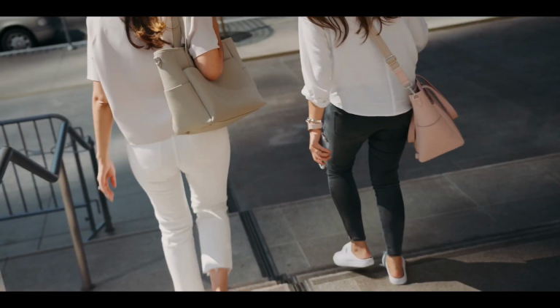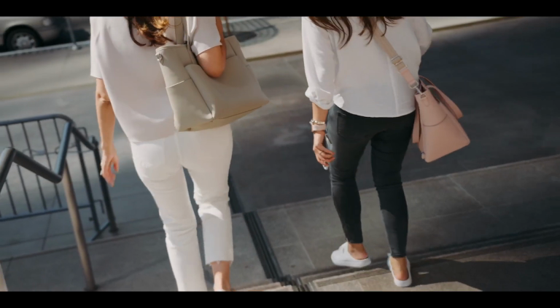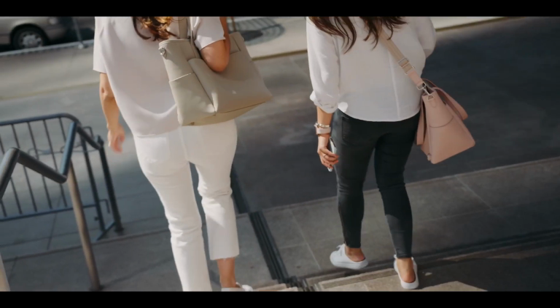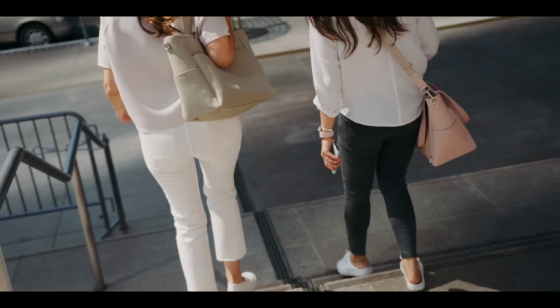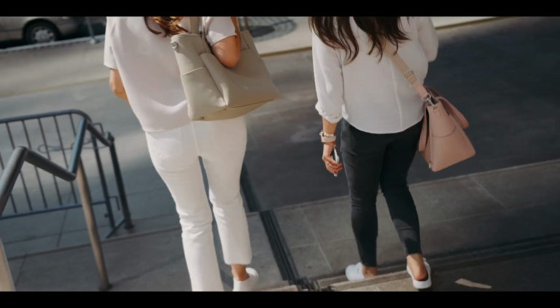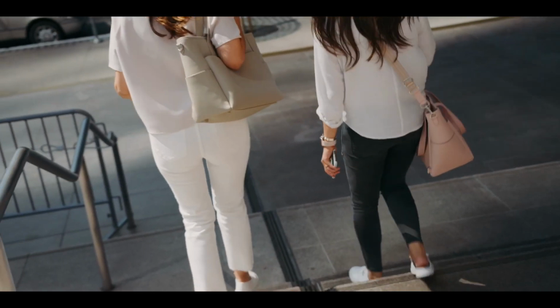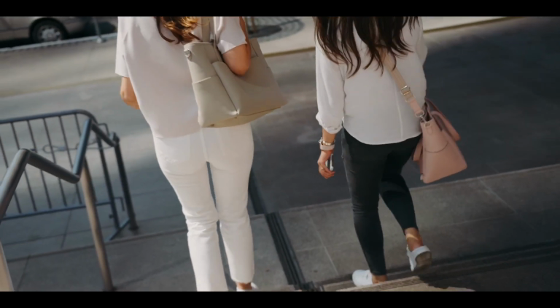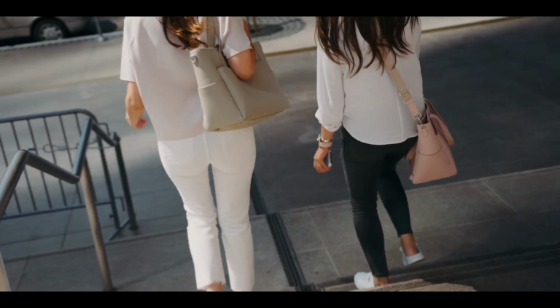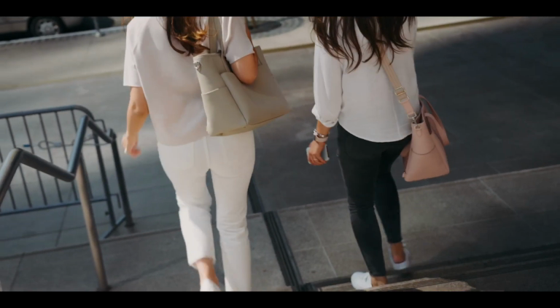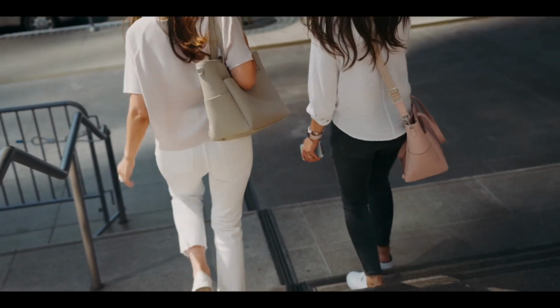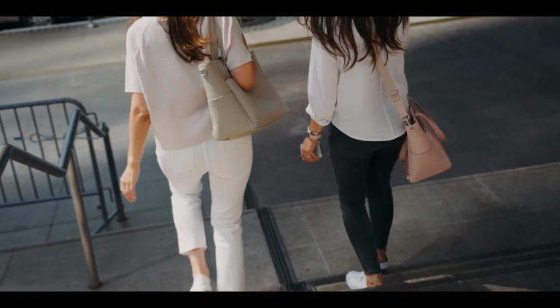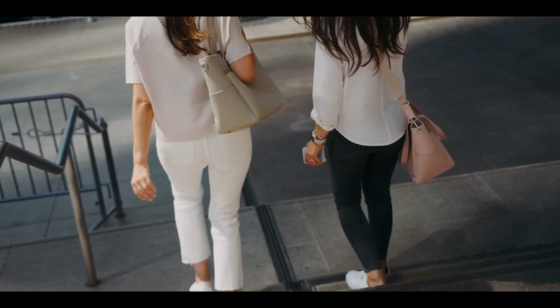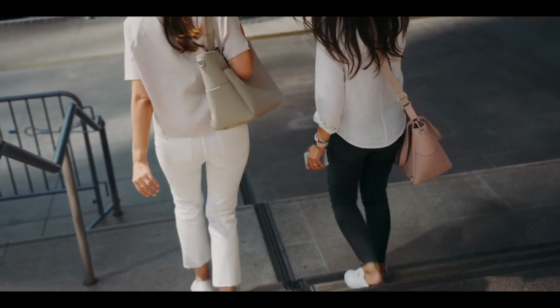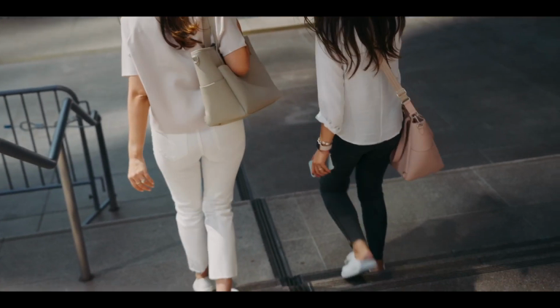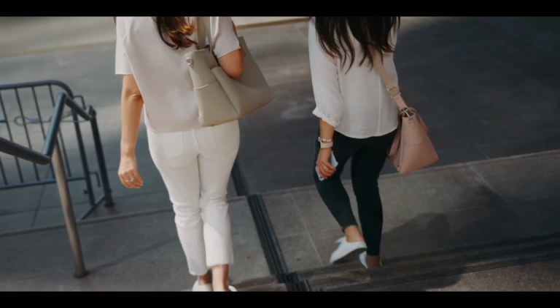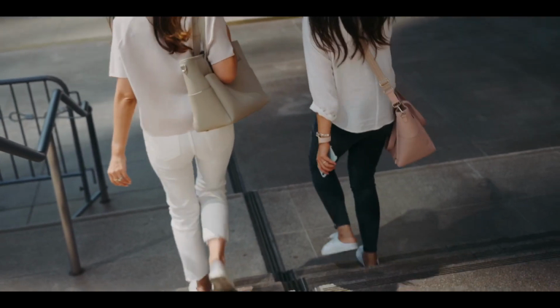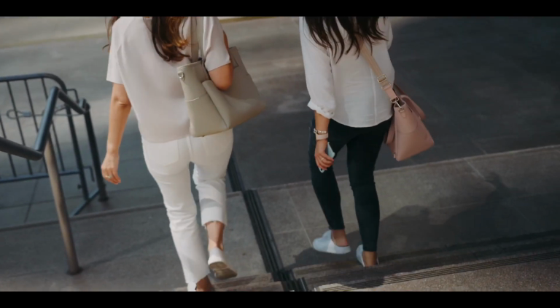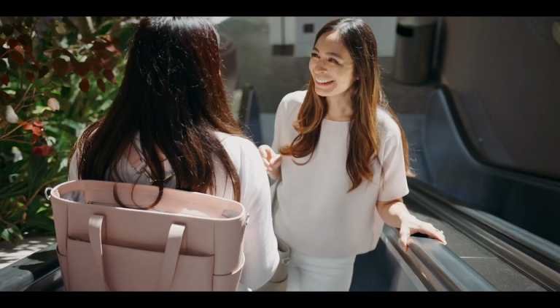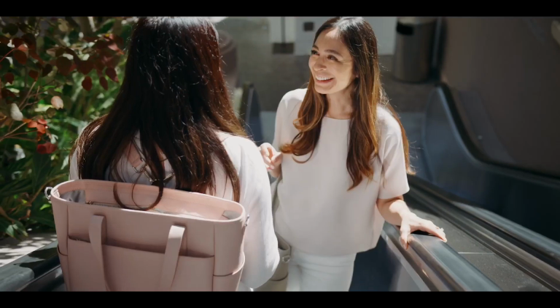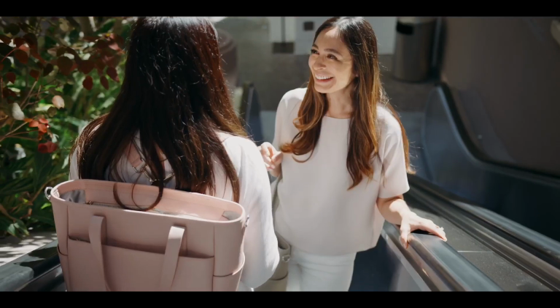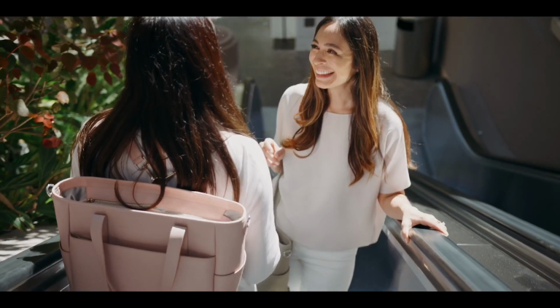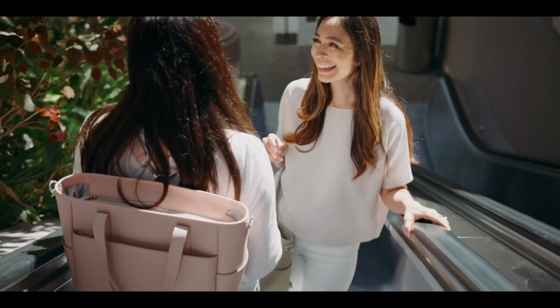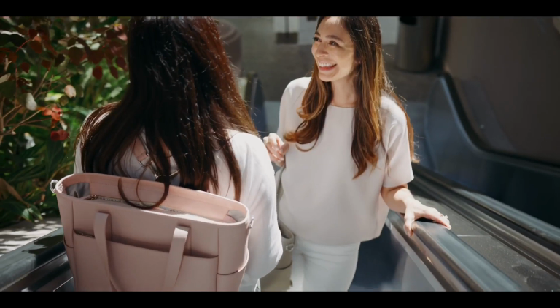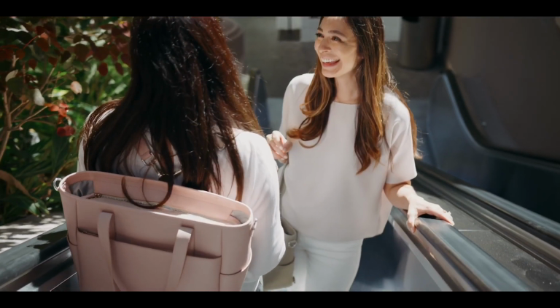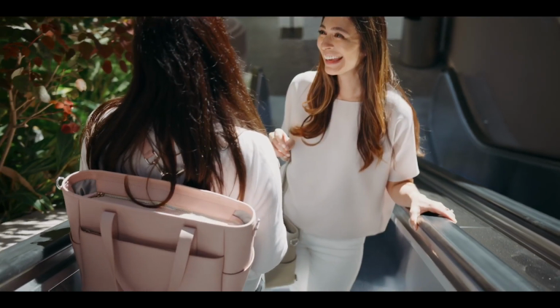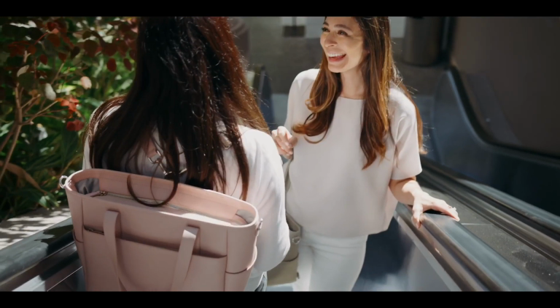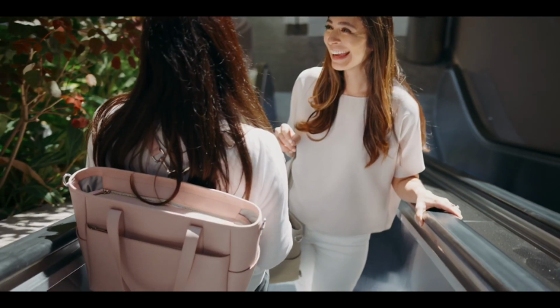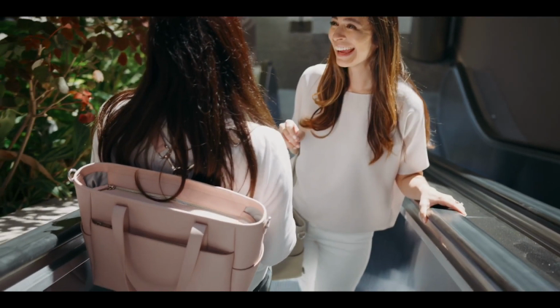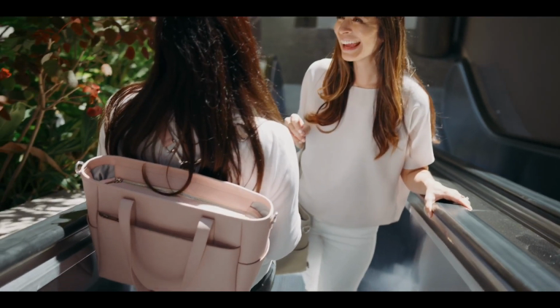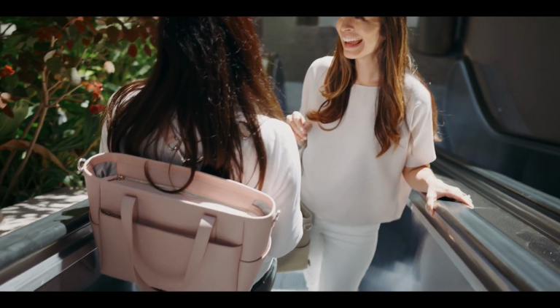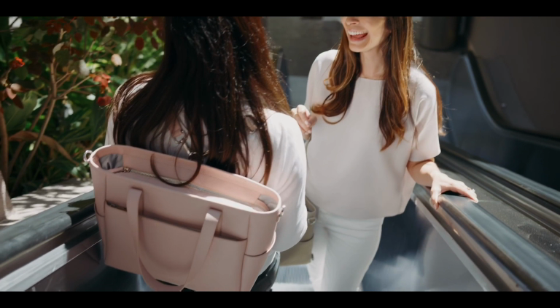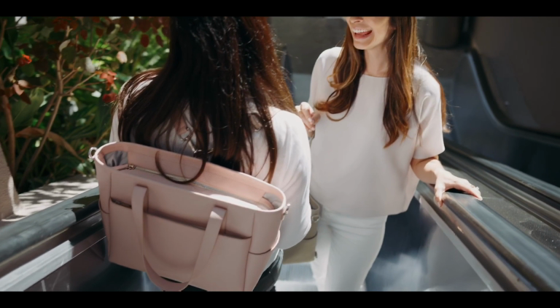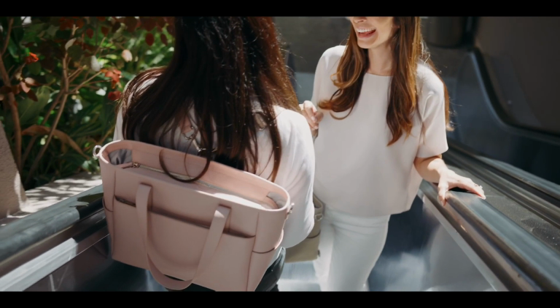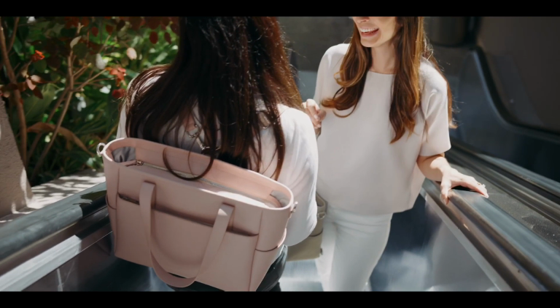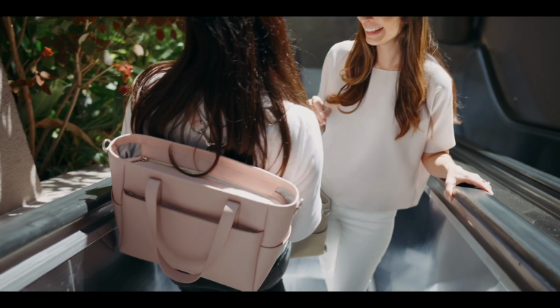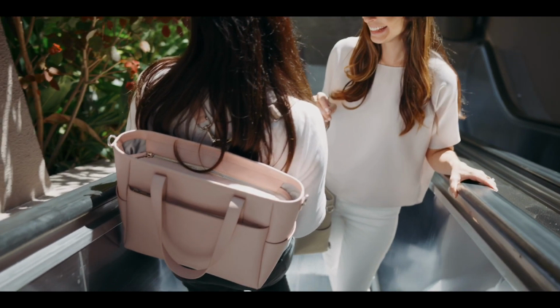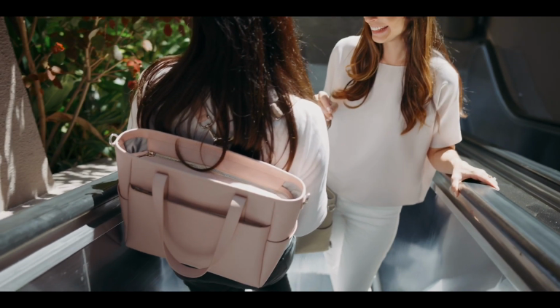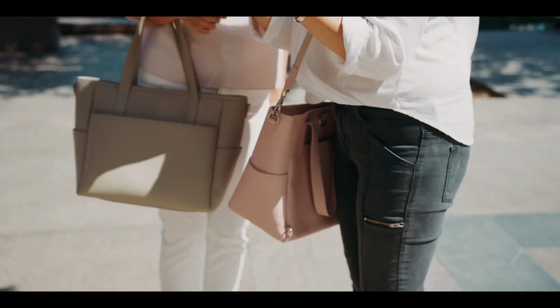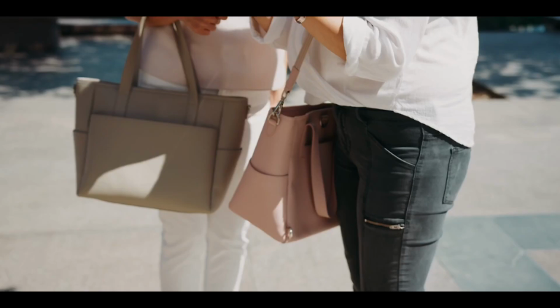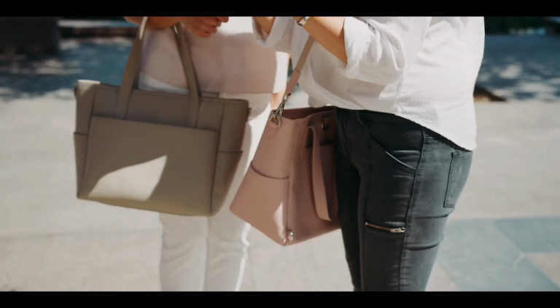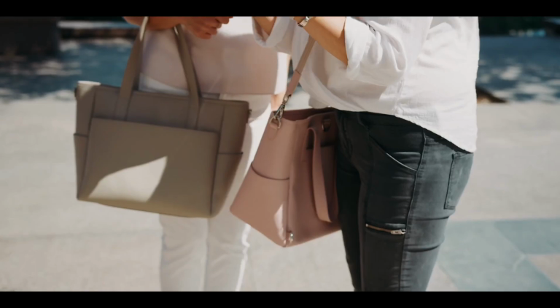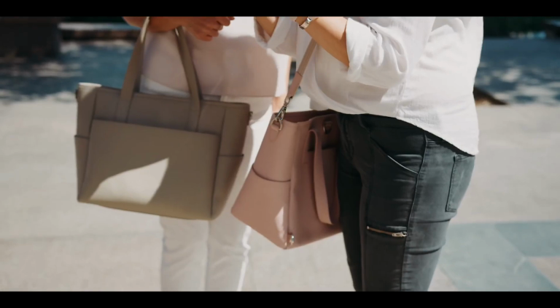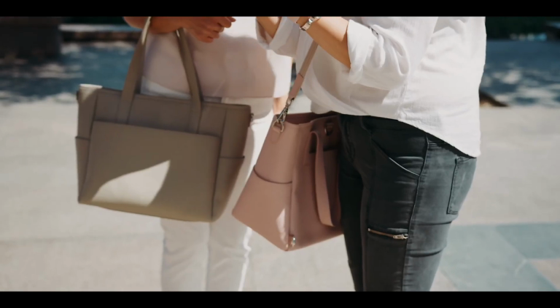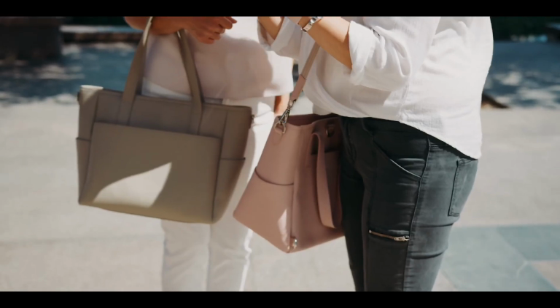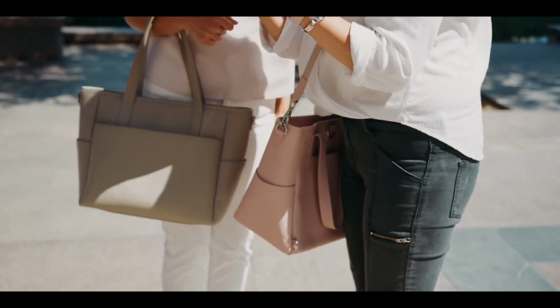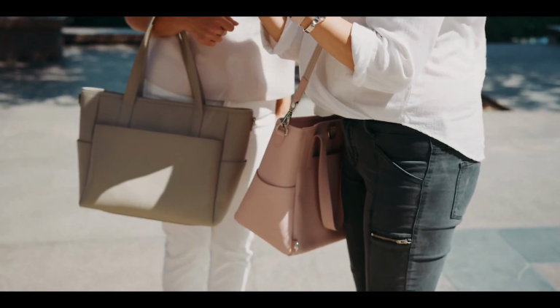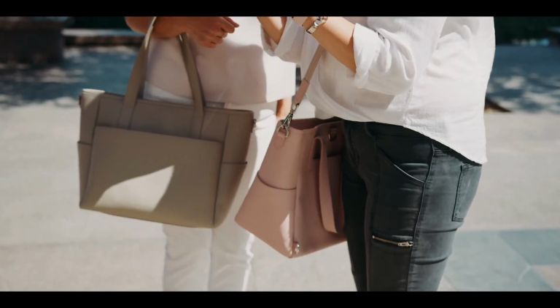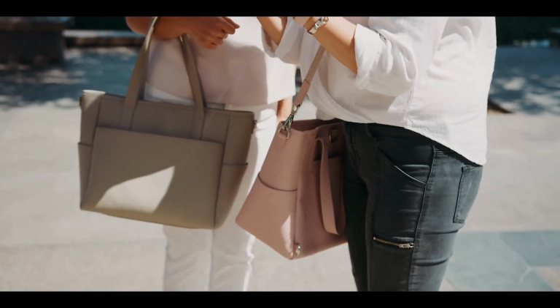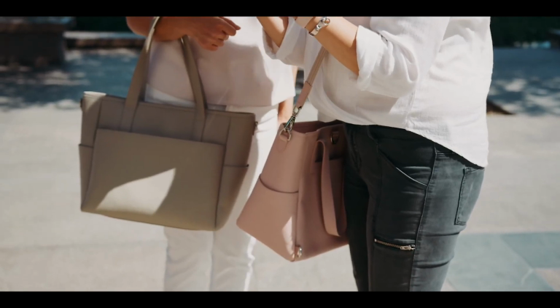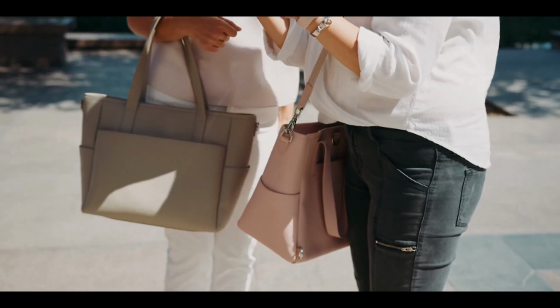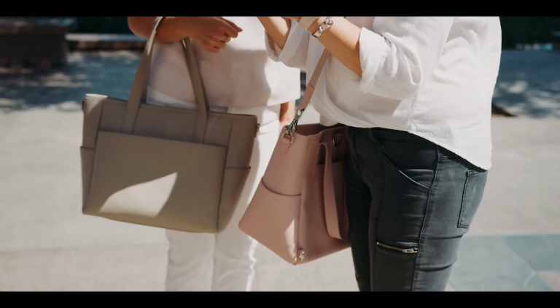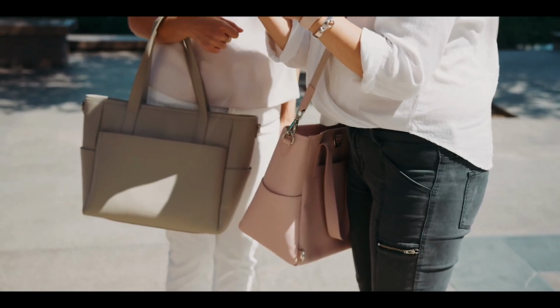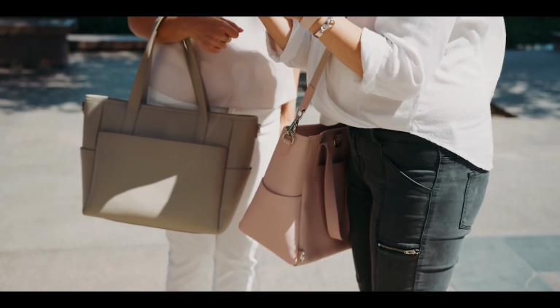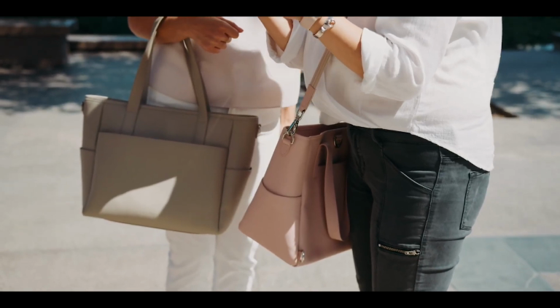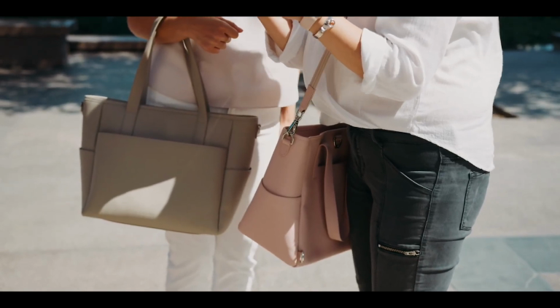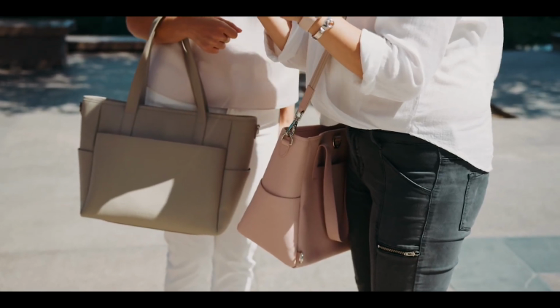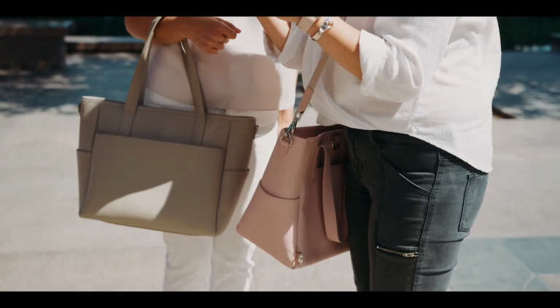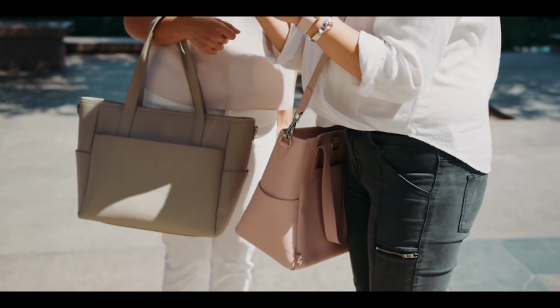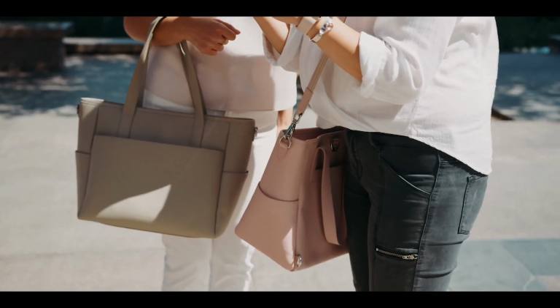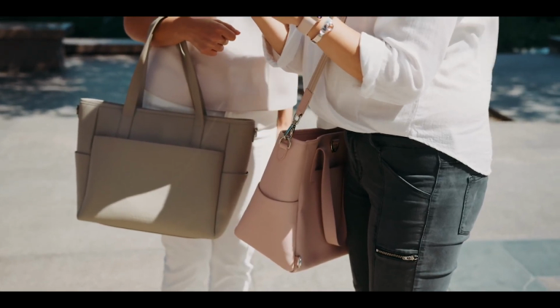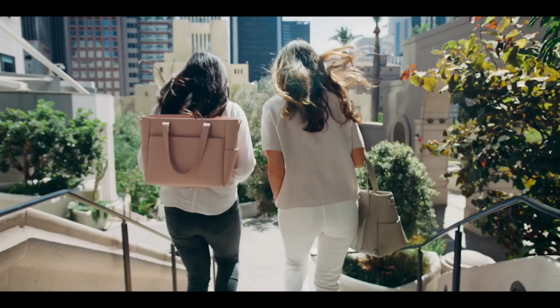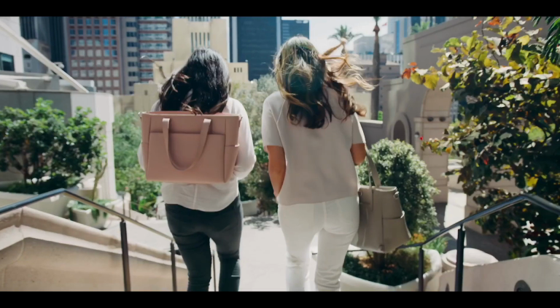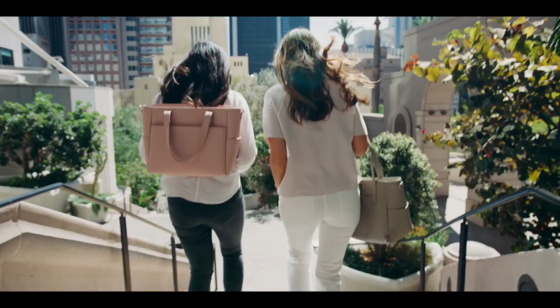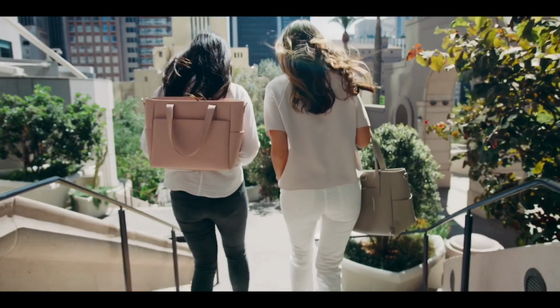We know you have a busy day, so we made sure this bag can go with you everywhere. You can wear the Transform Tote on the shoulder, as a backpack, cross-body, or top handle.